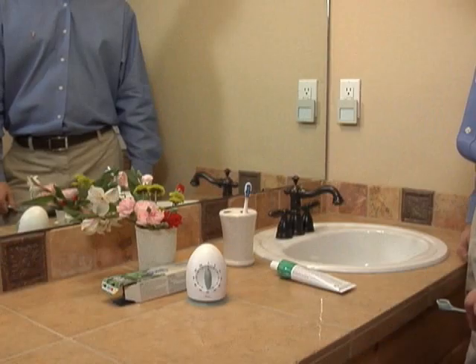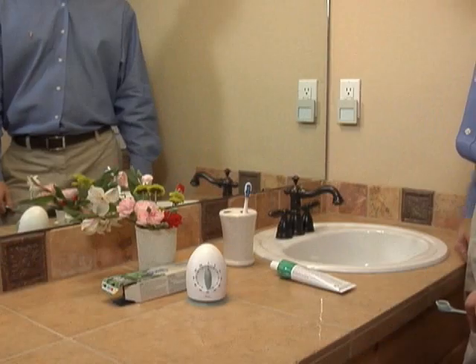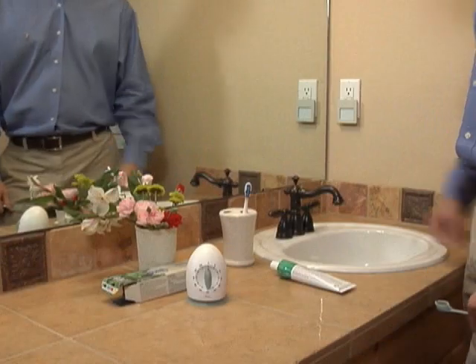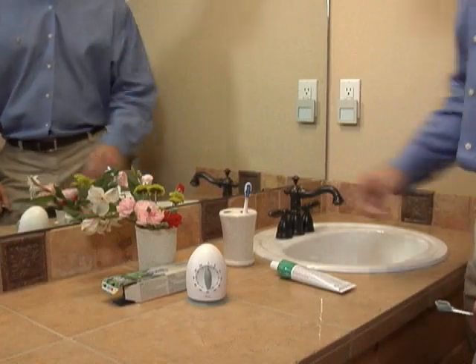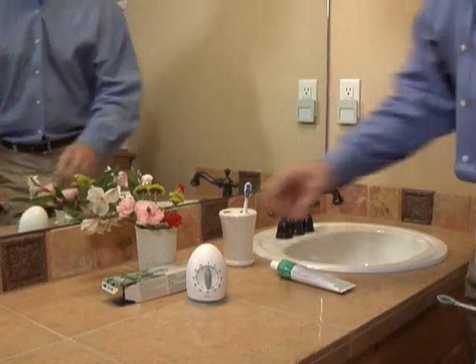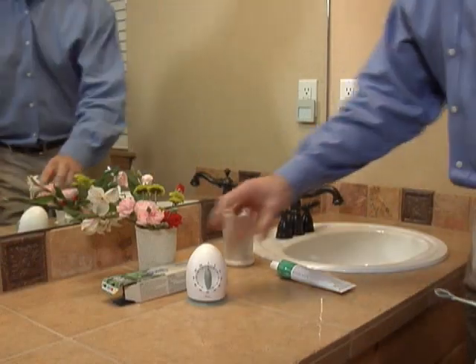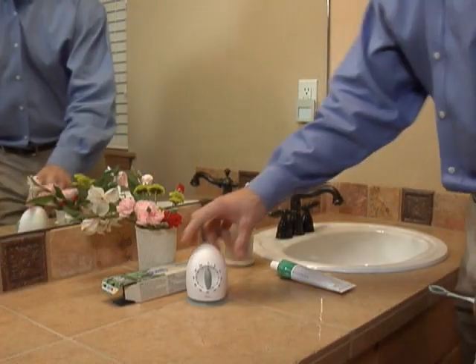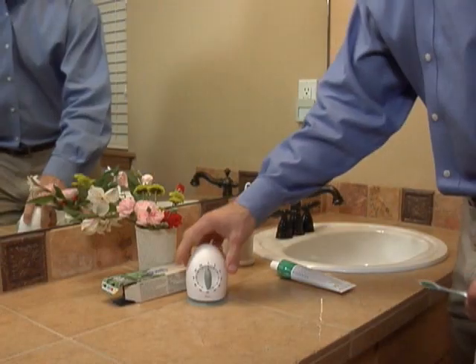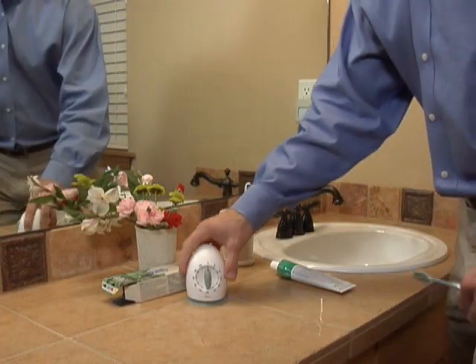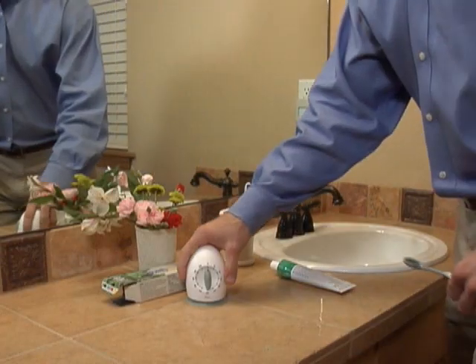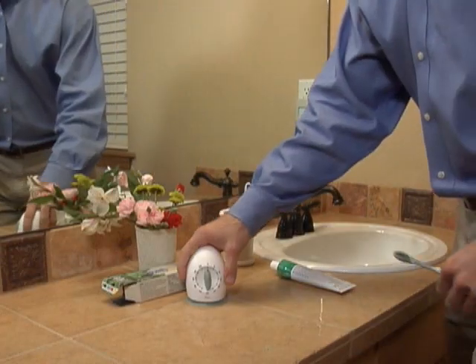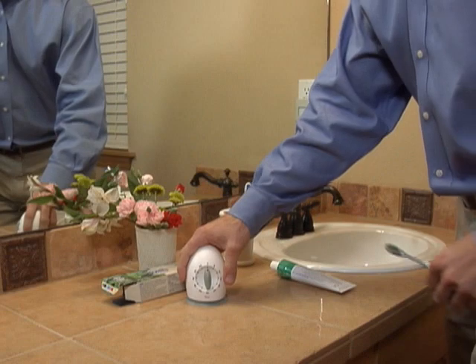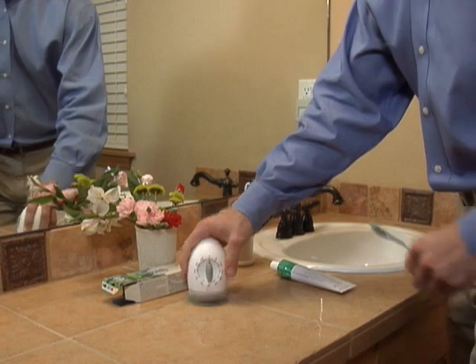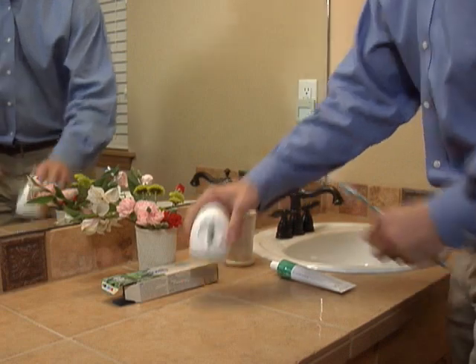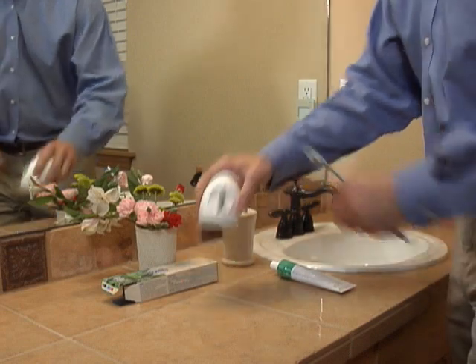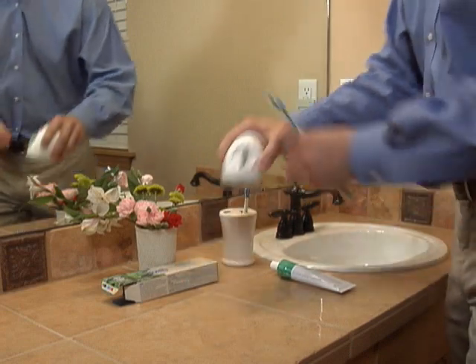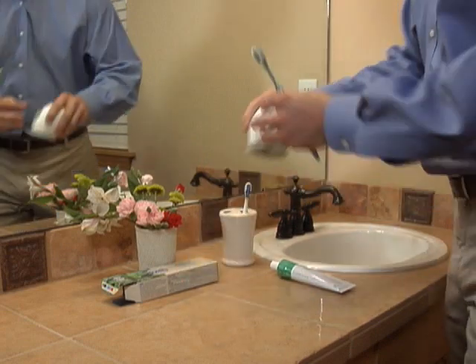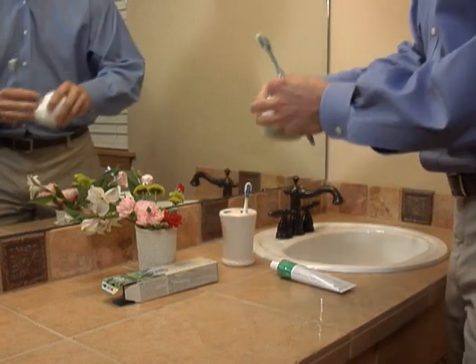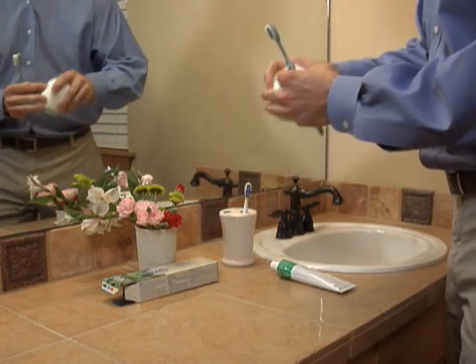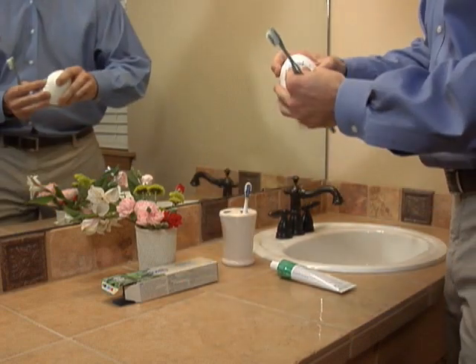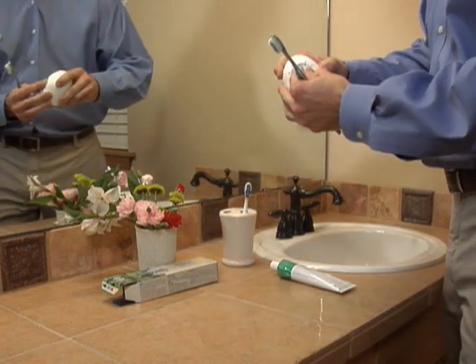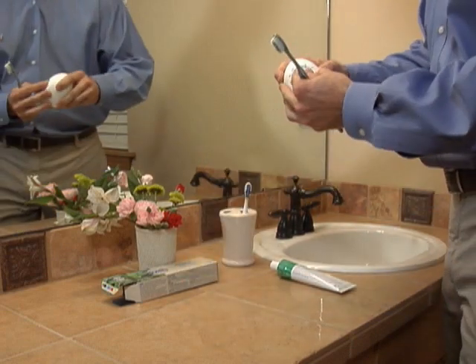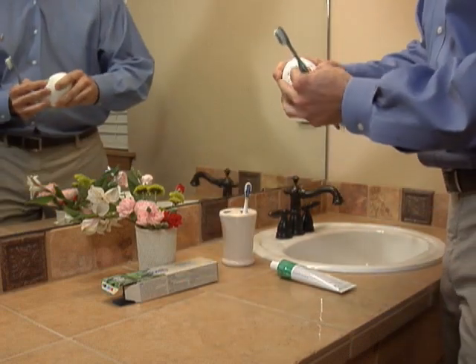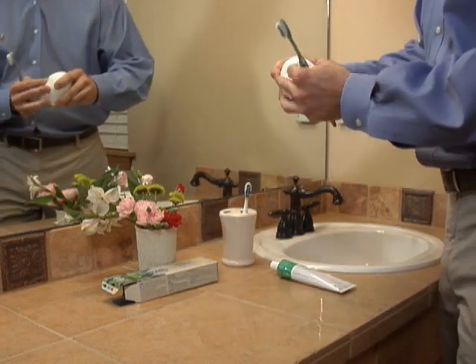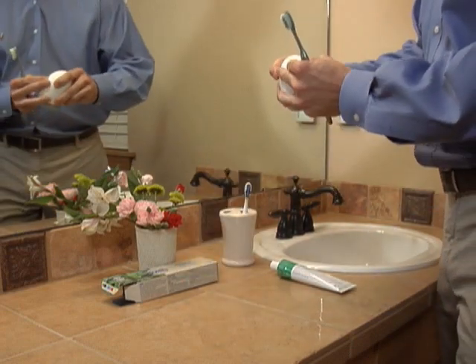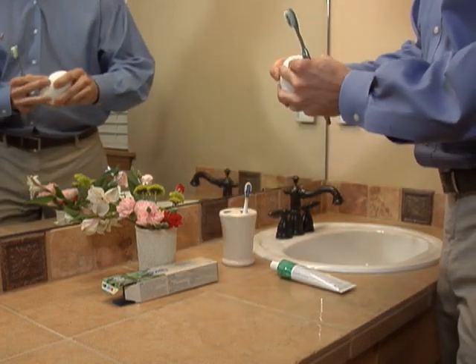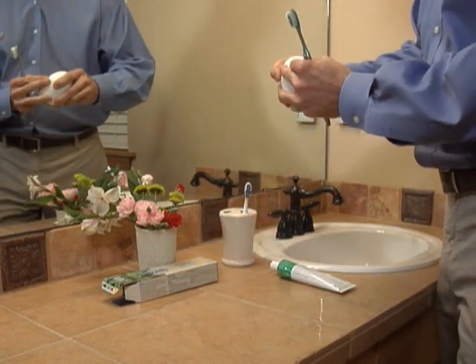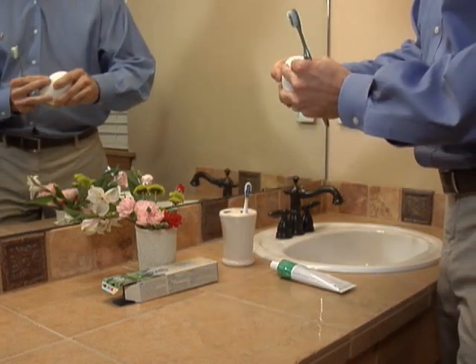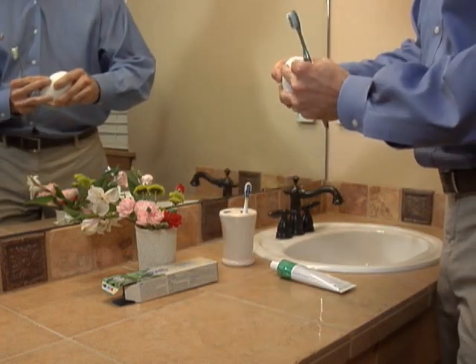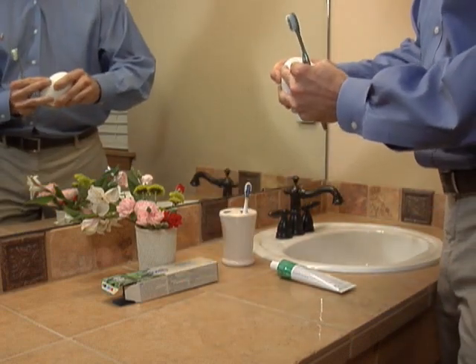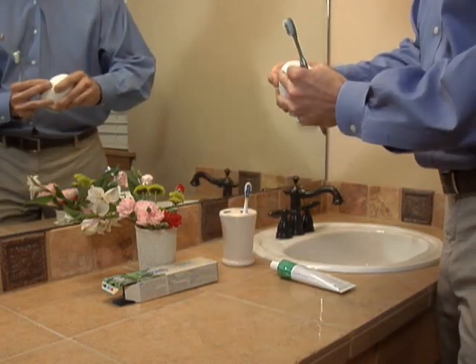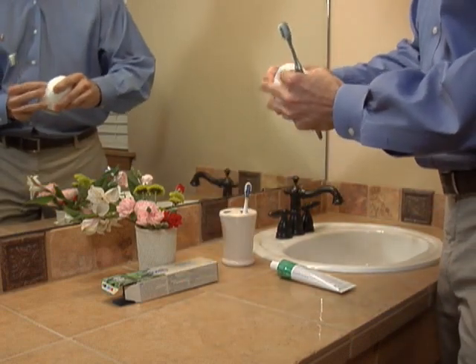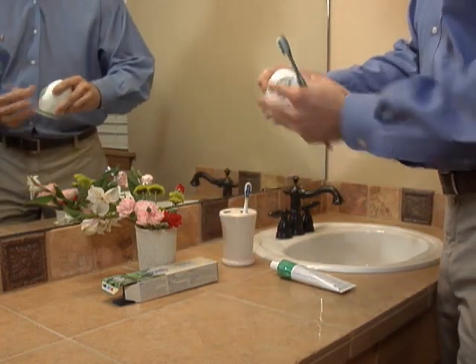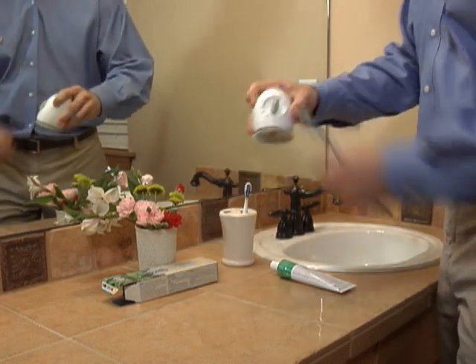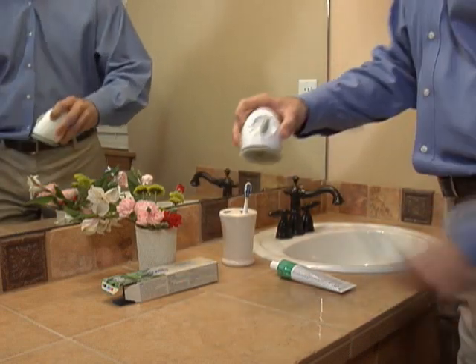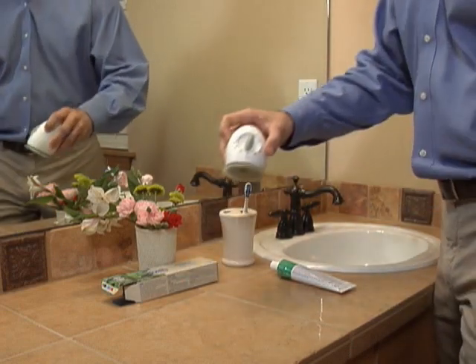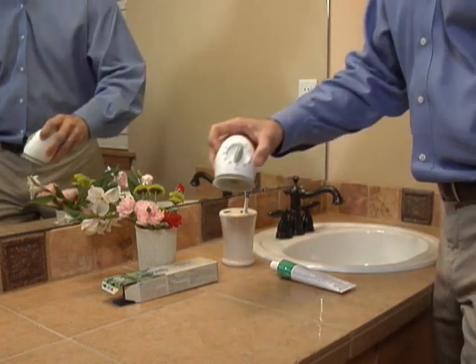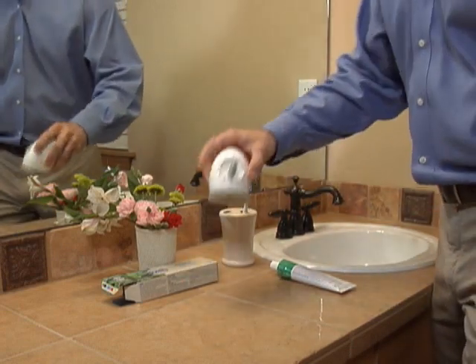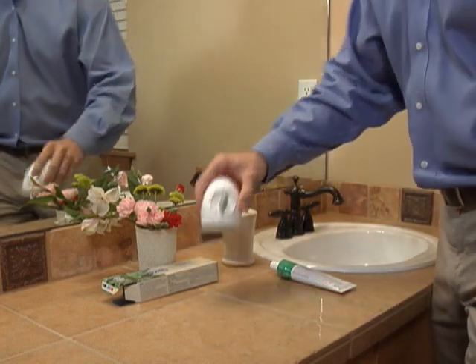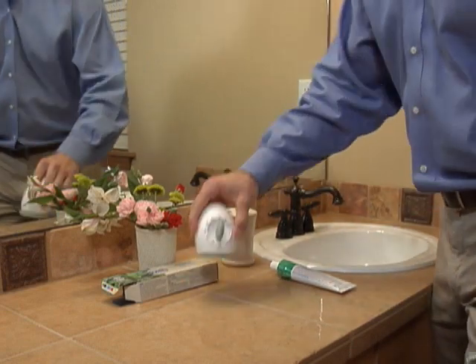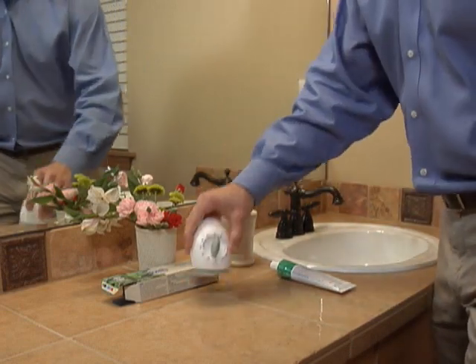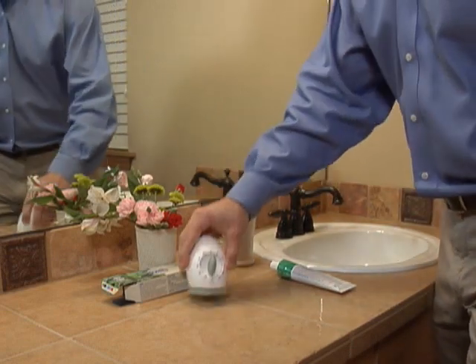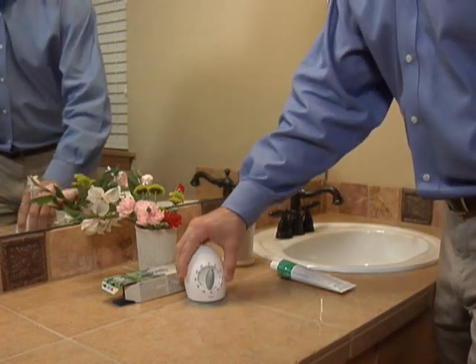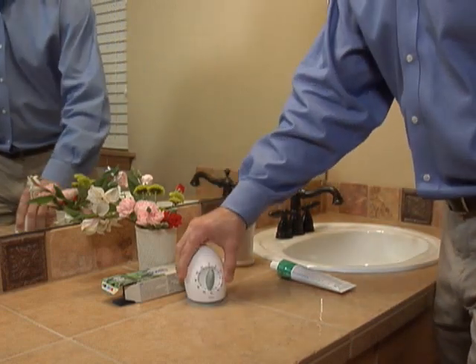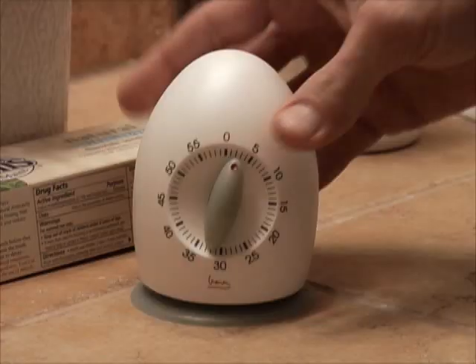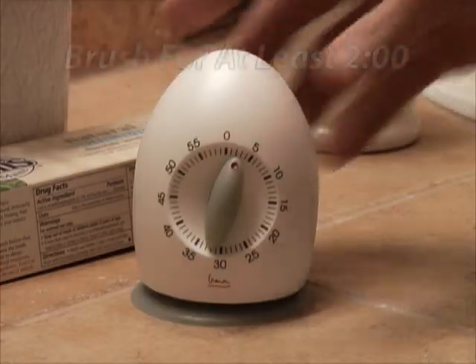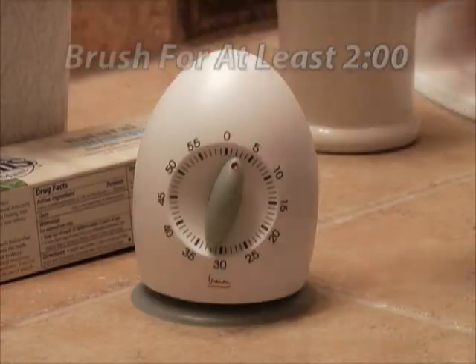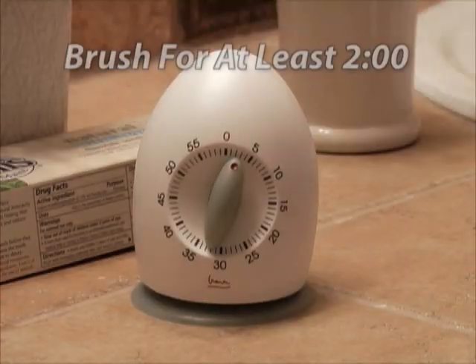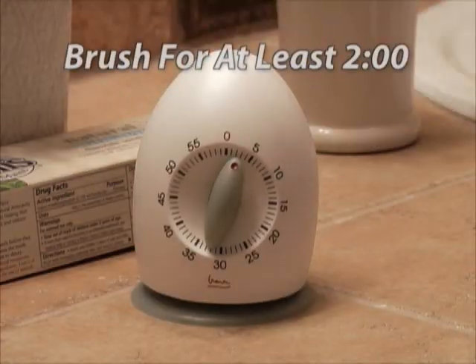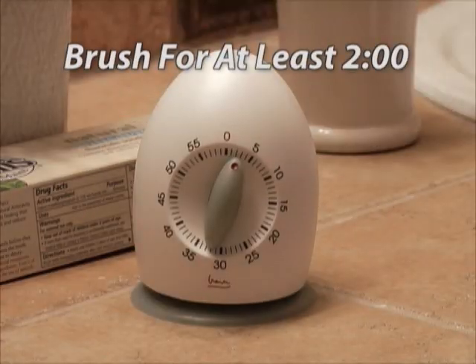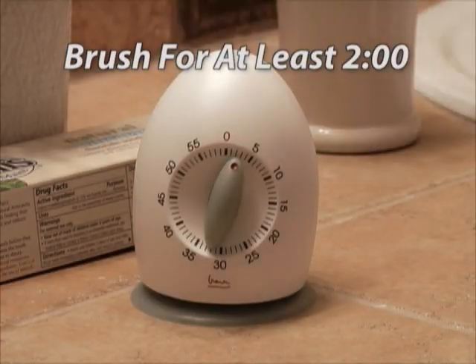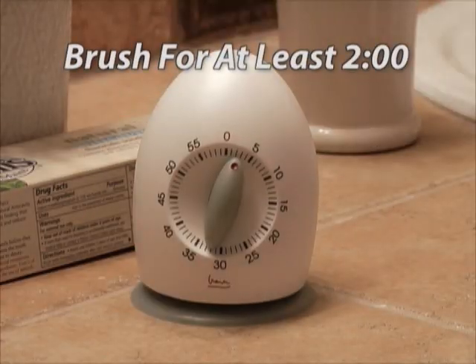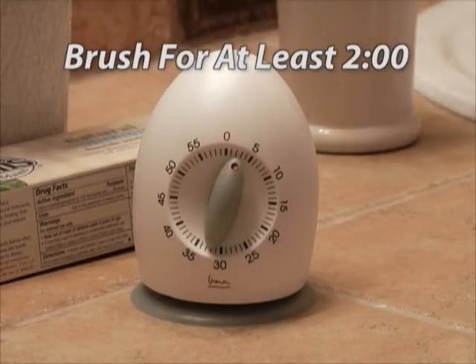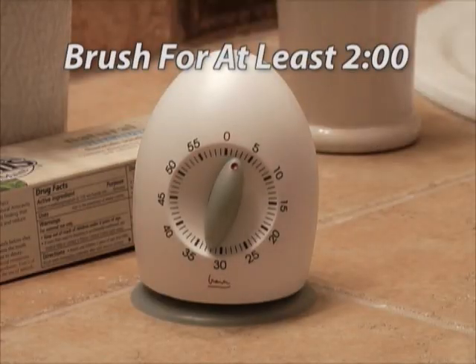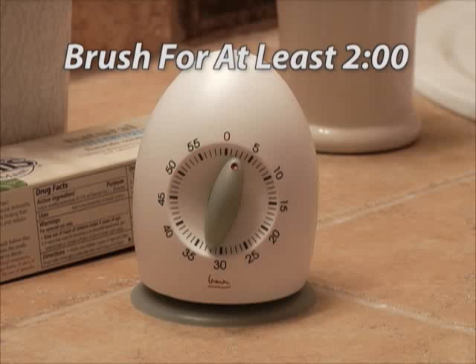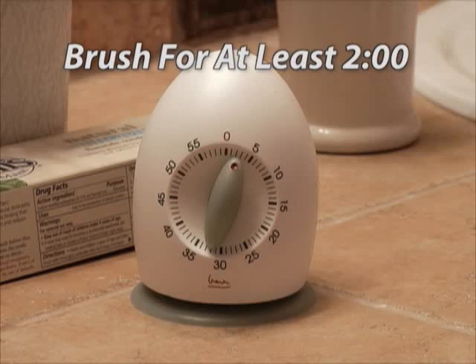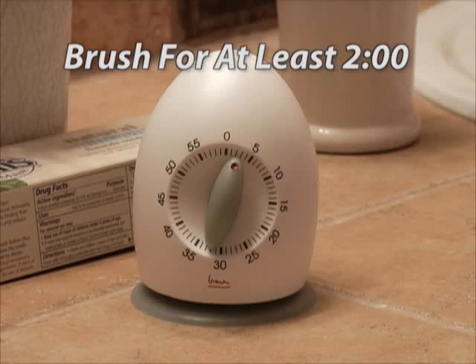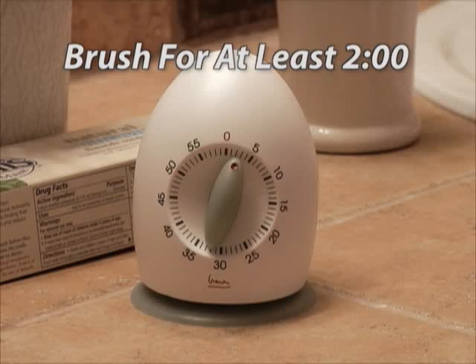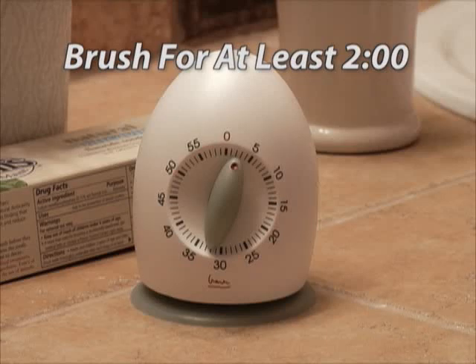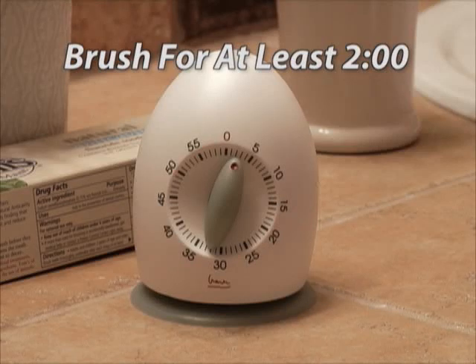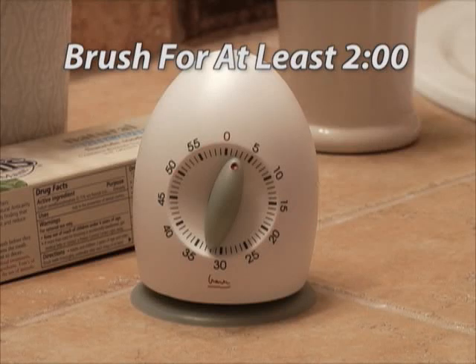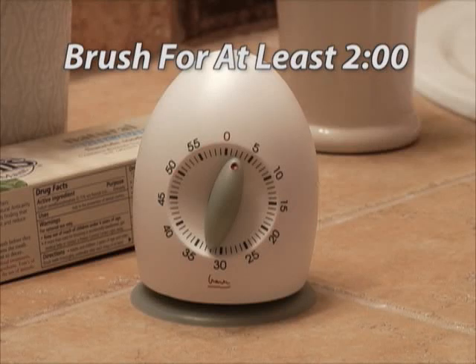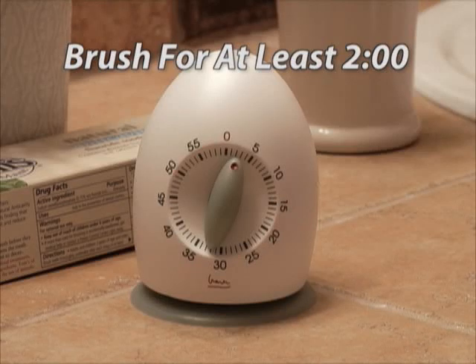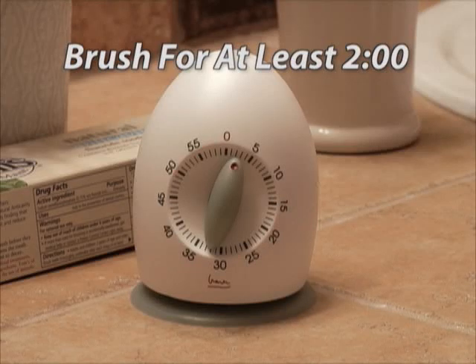Make sure your brushing routine lasts long enough to thoroughly remove plaque. We recommend that you brush for at least two minutes.